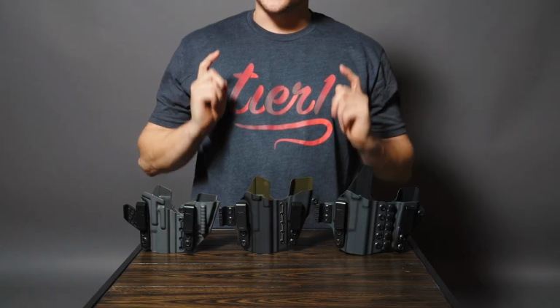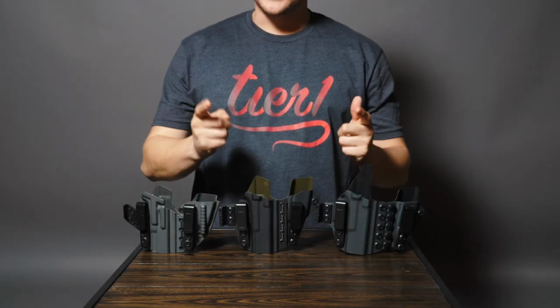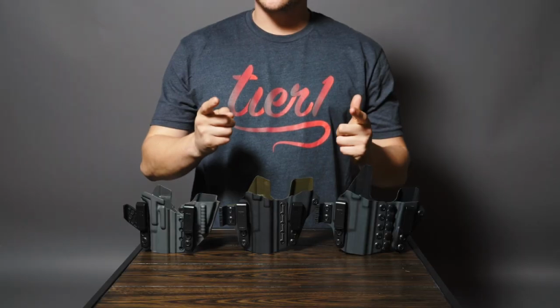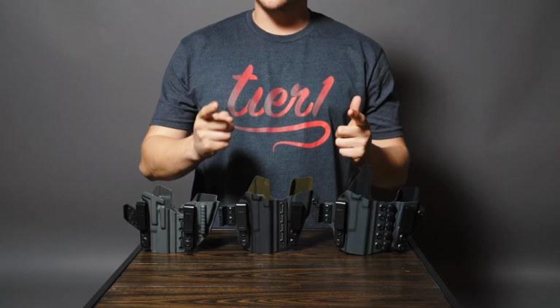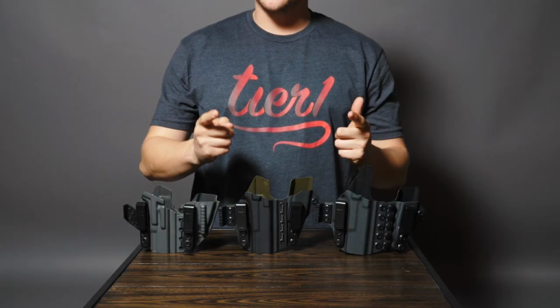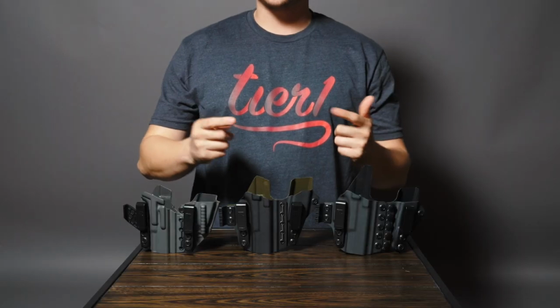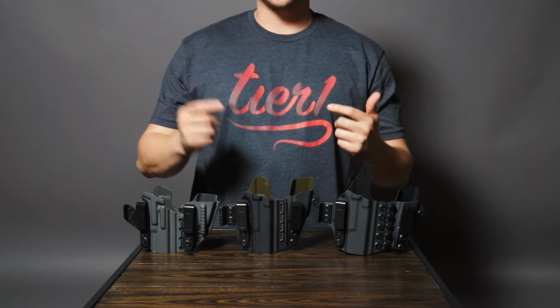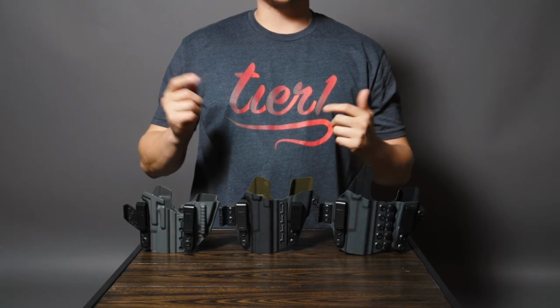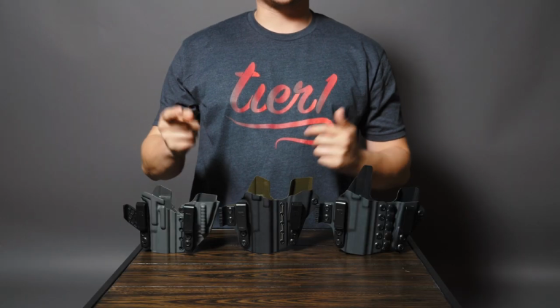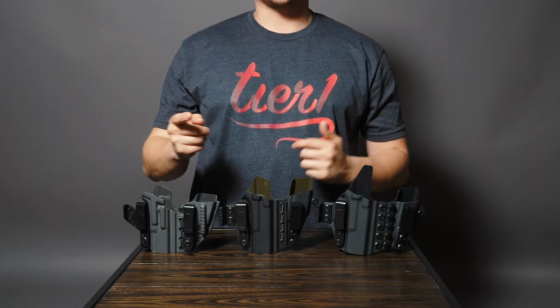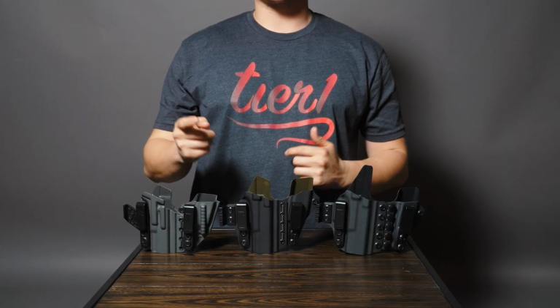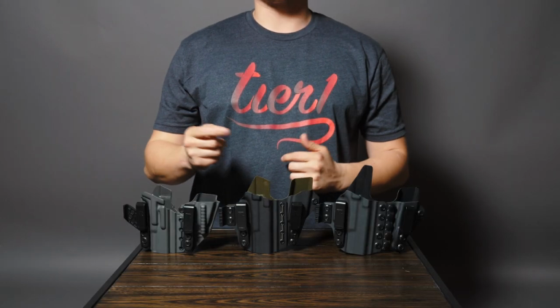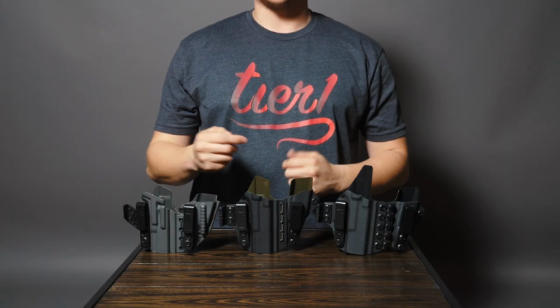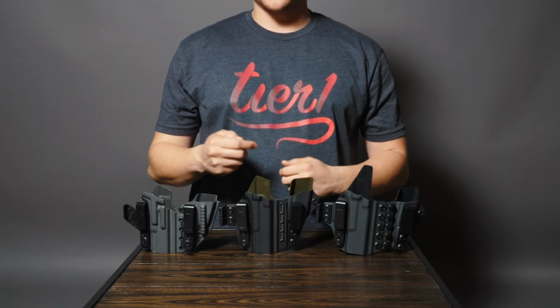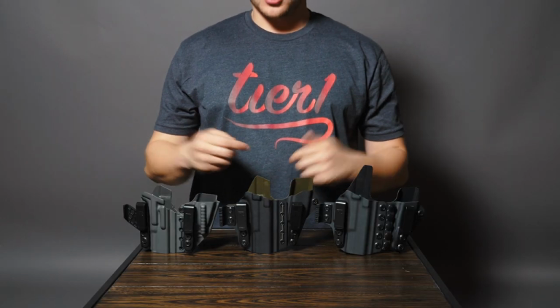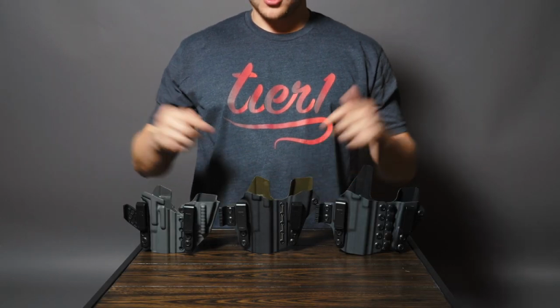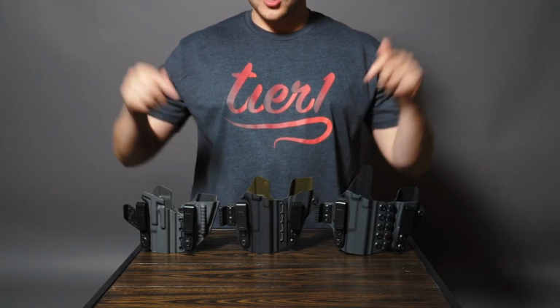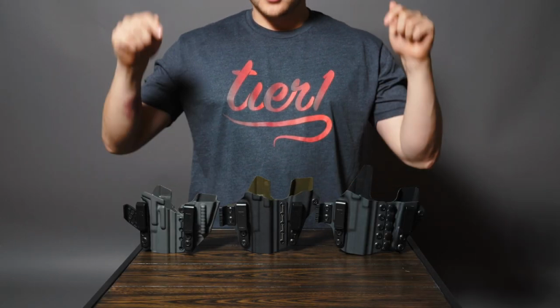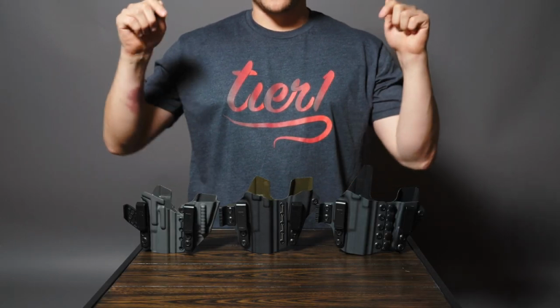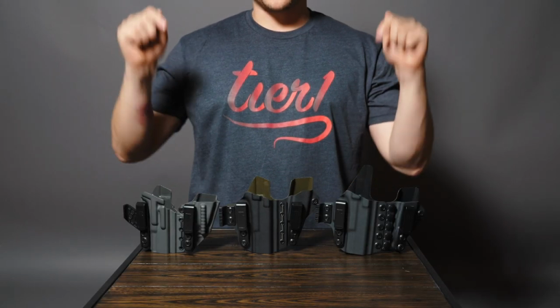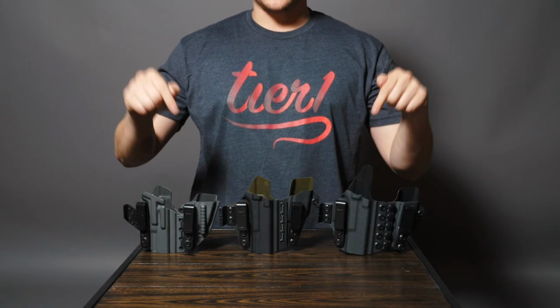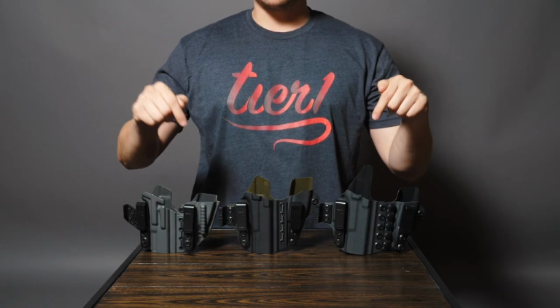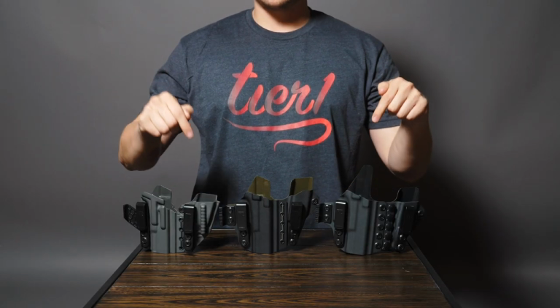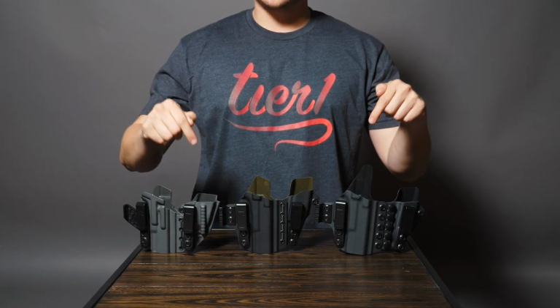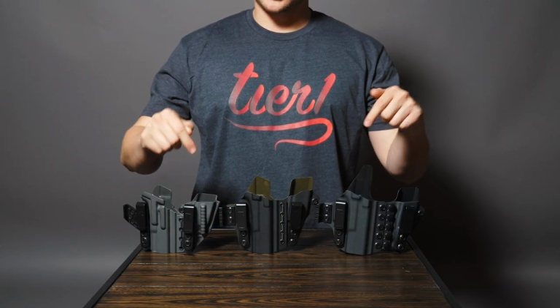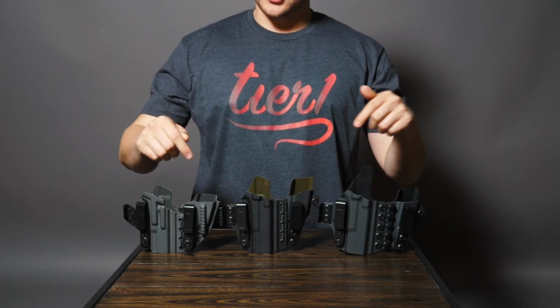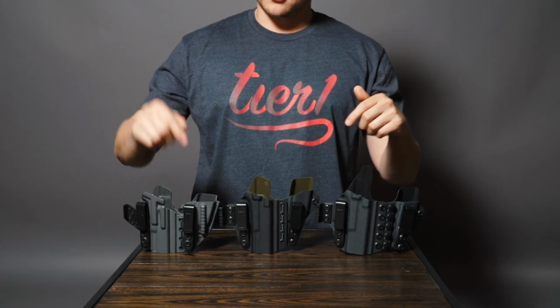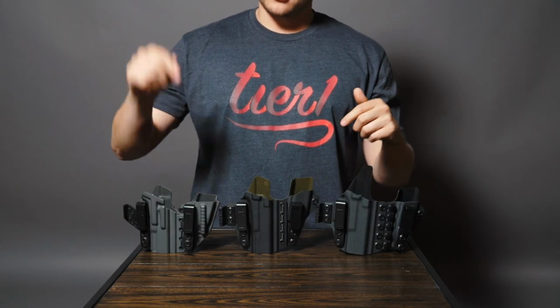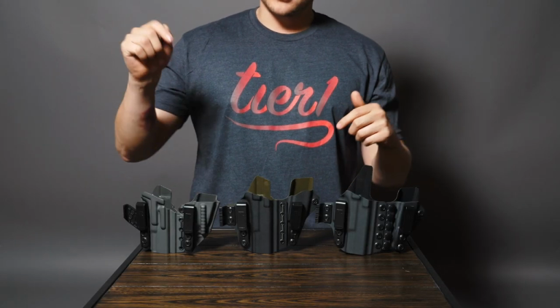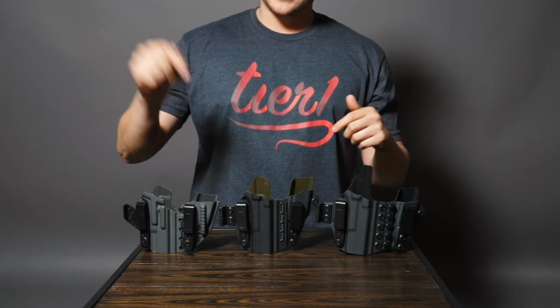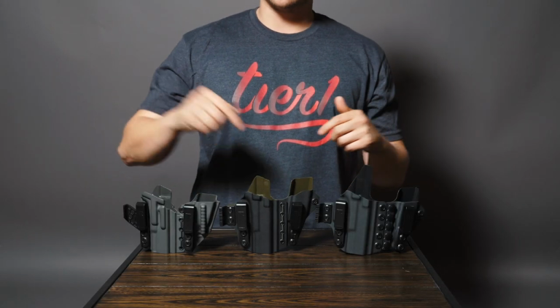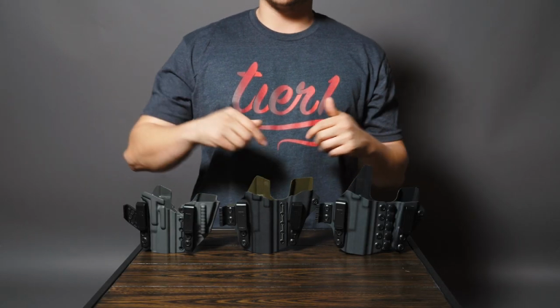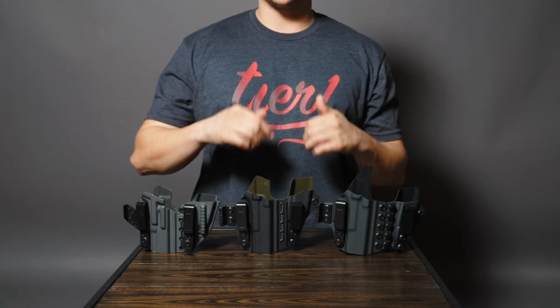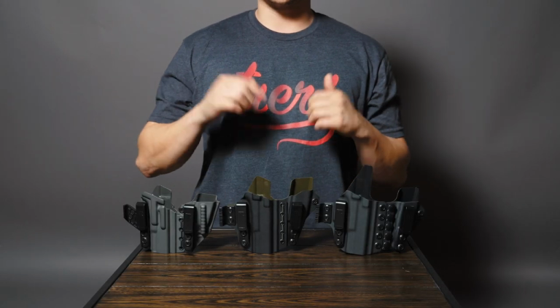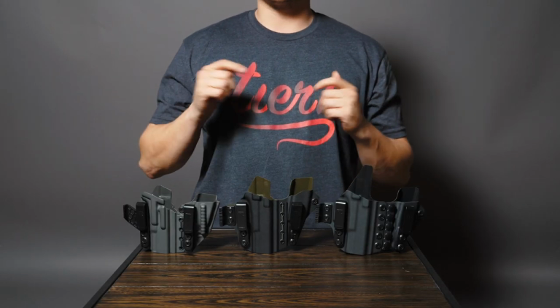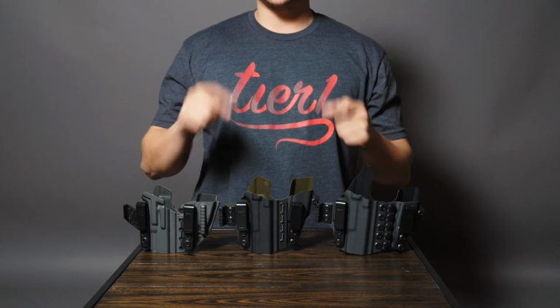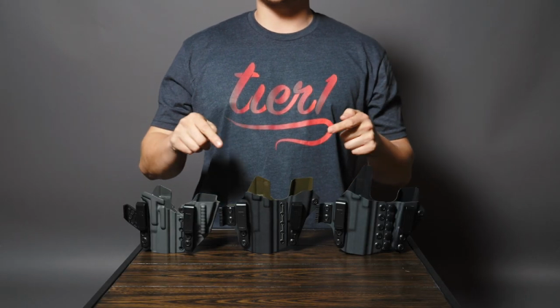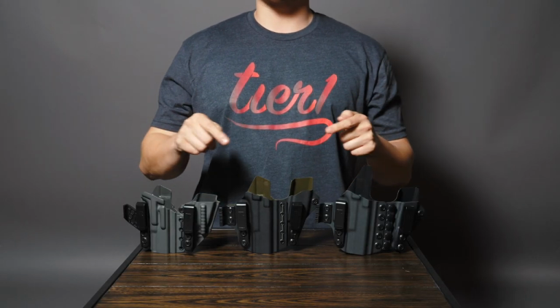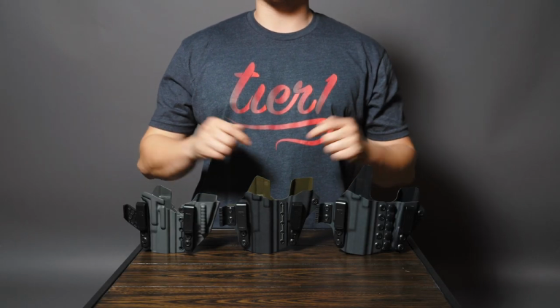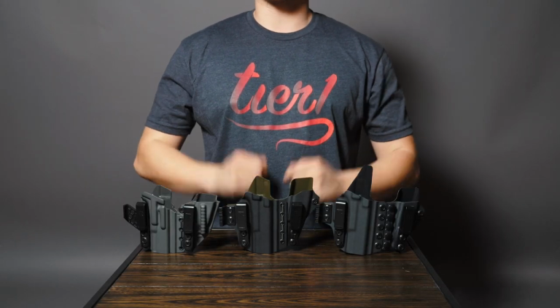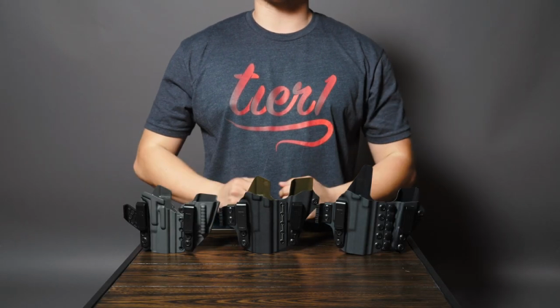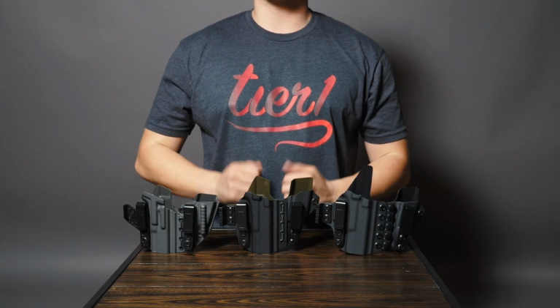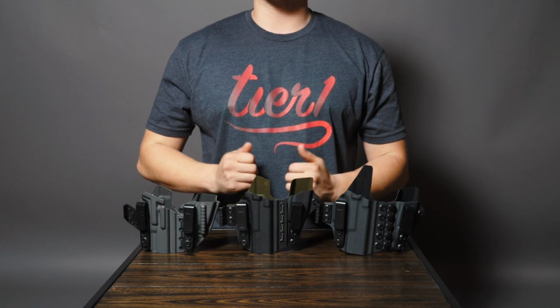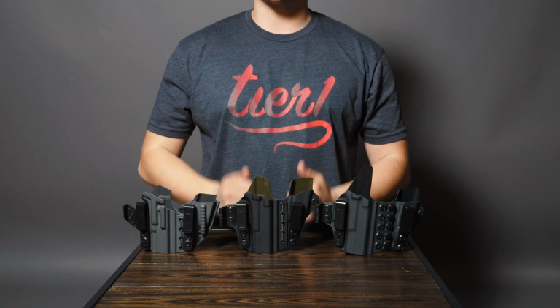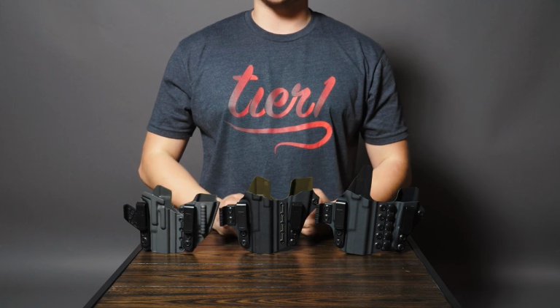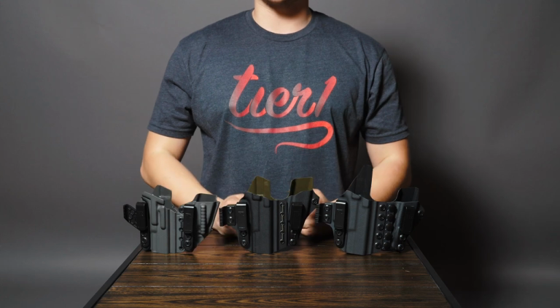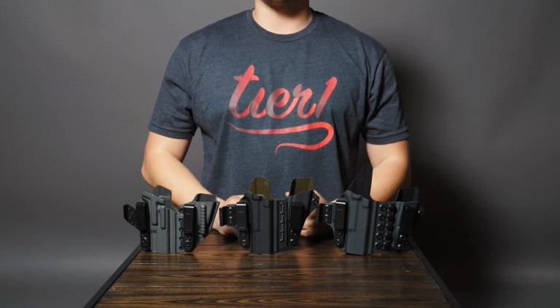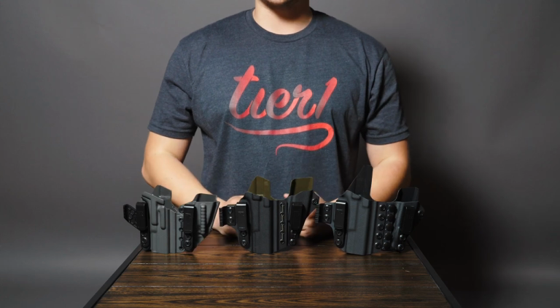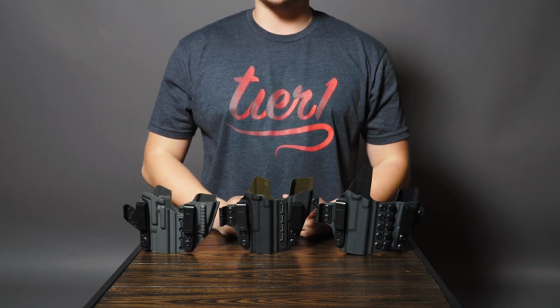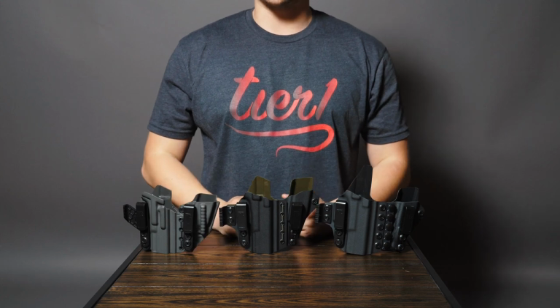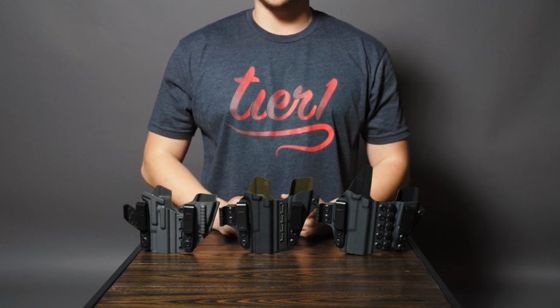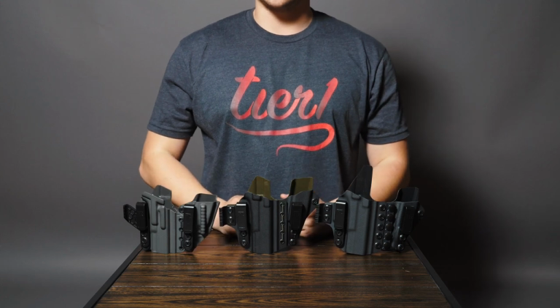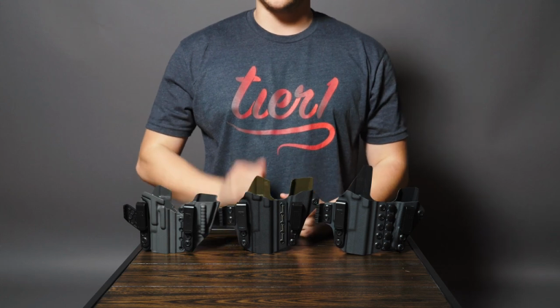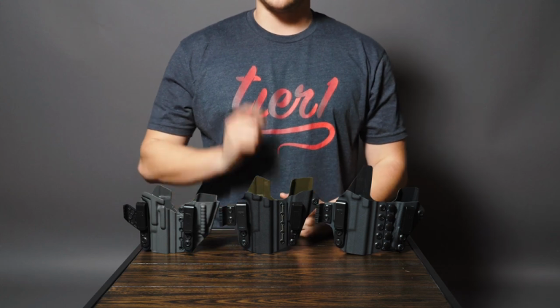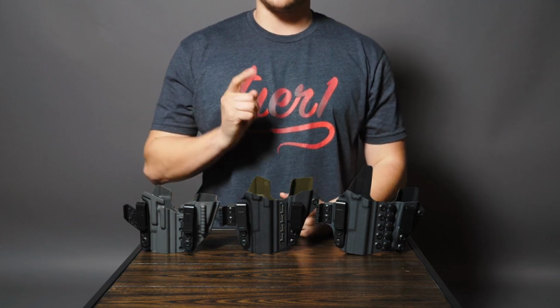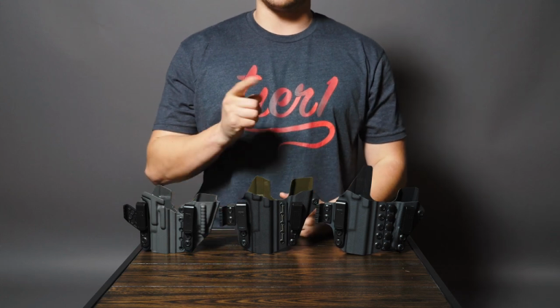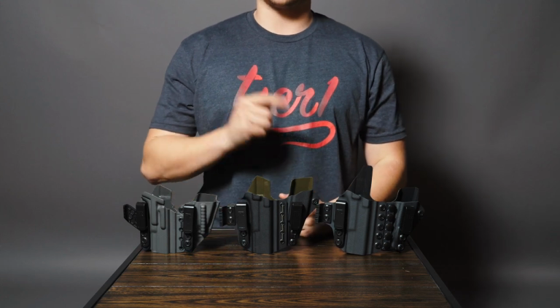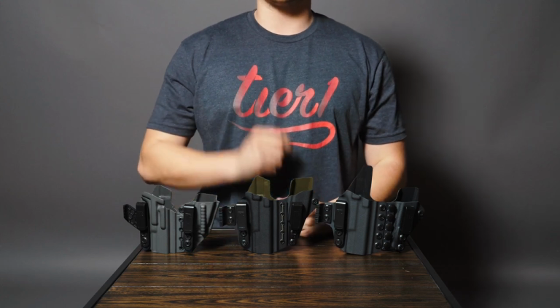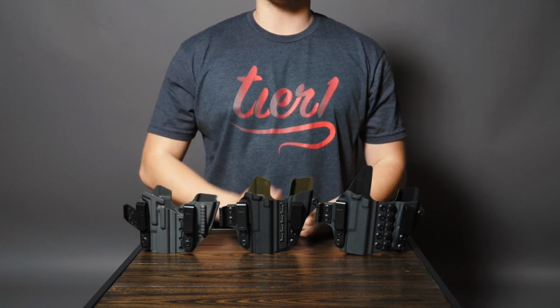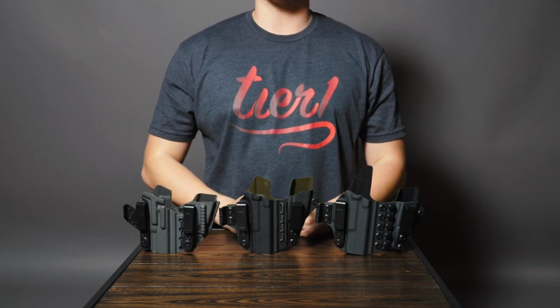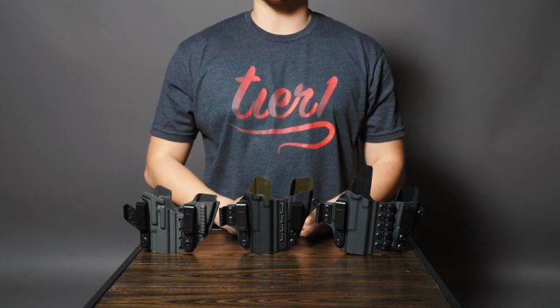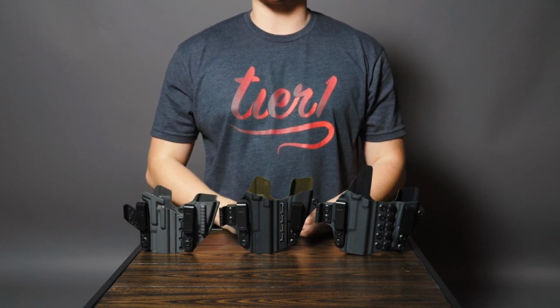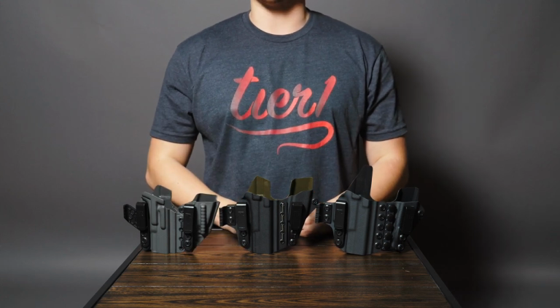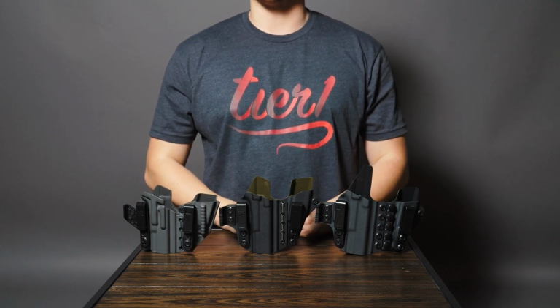Head to the website and check out some holsters. Subscribe to this channel, like the video, and let us know in the comments what kind of videos you want to see, and we'll see you on the next one.